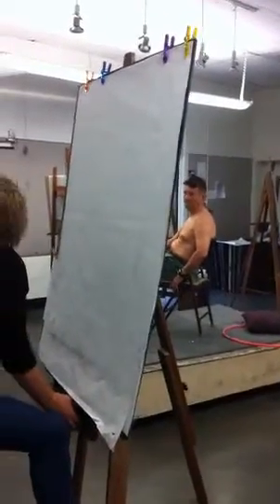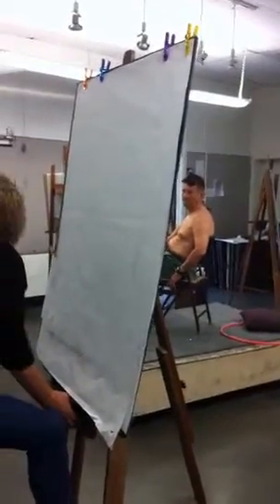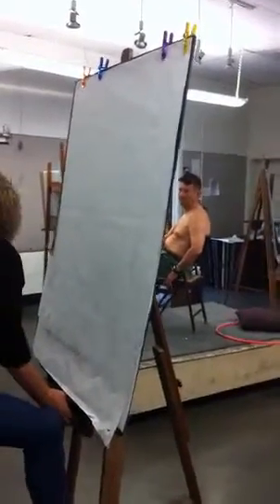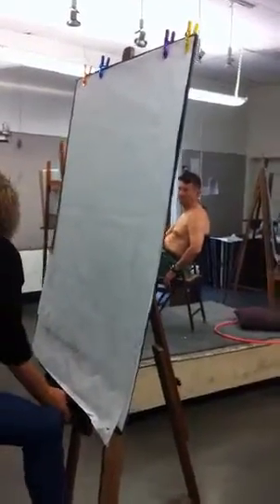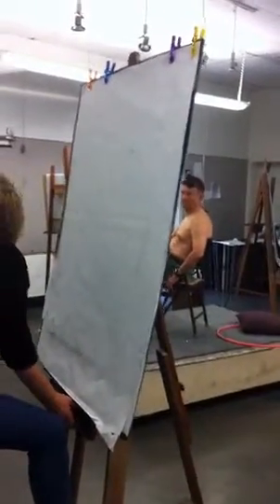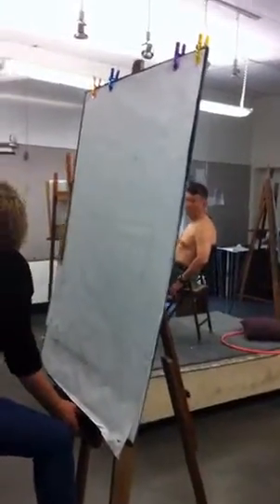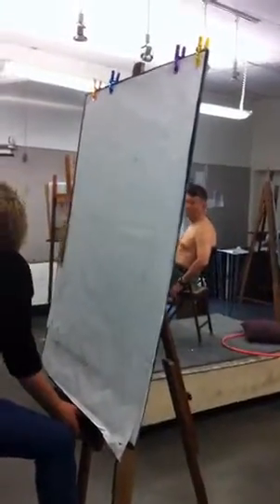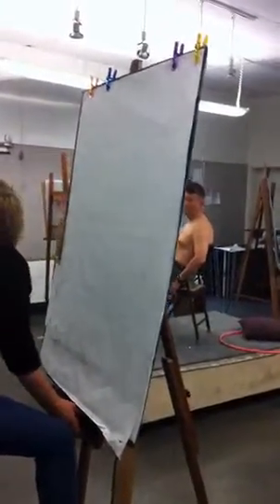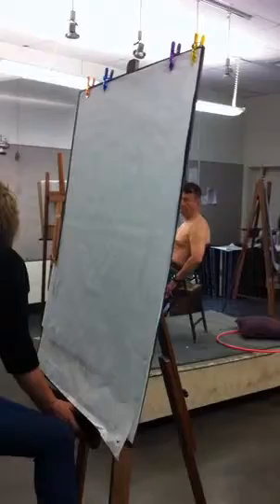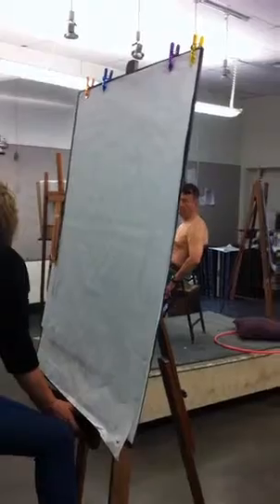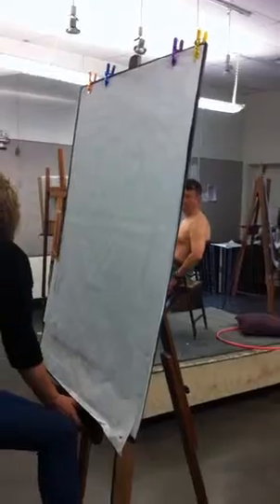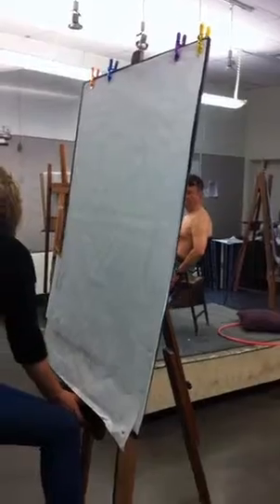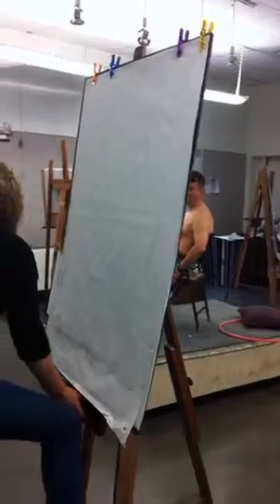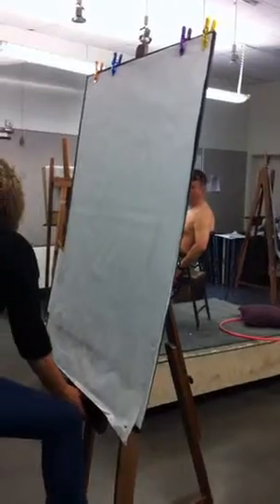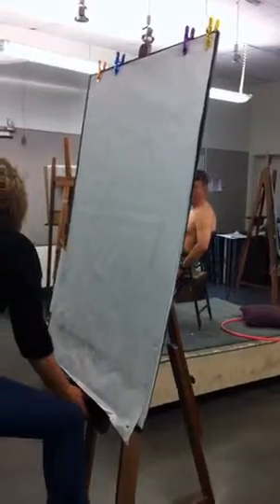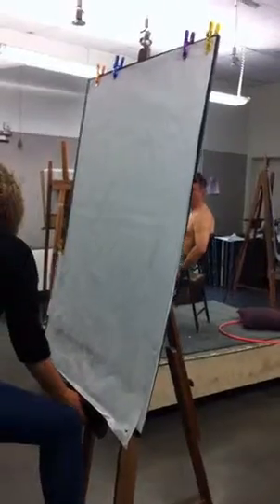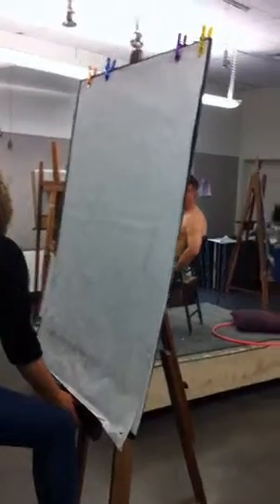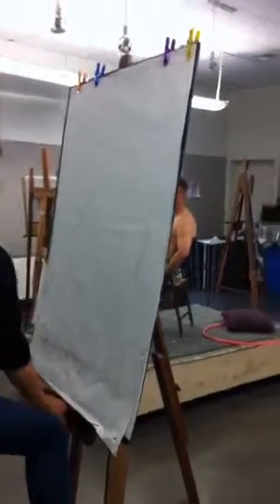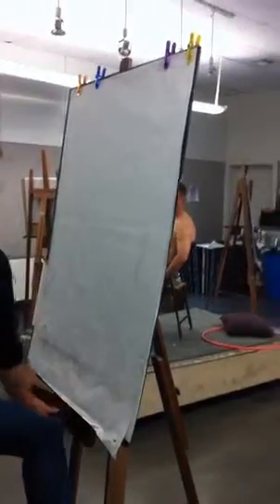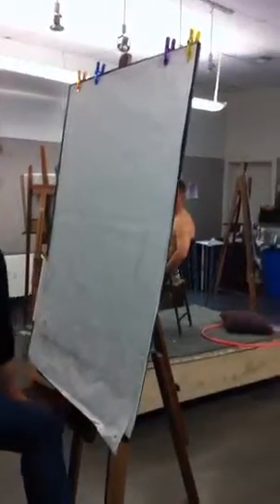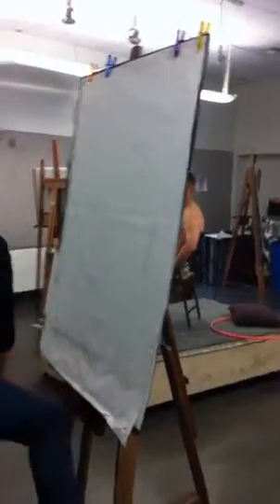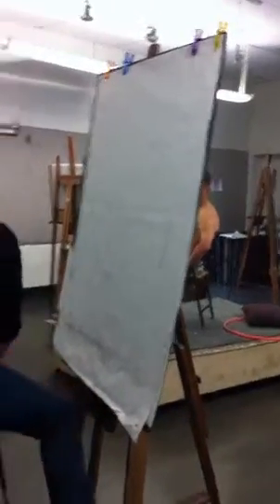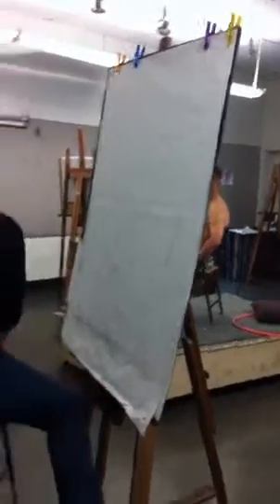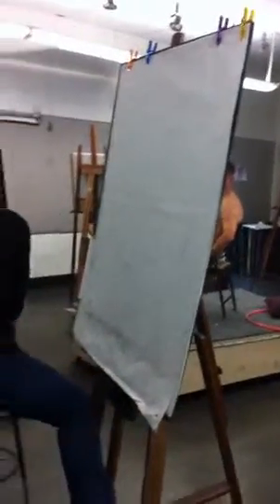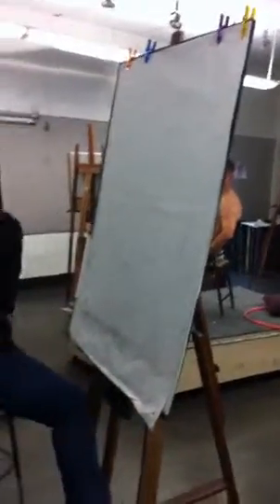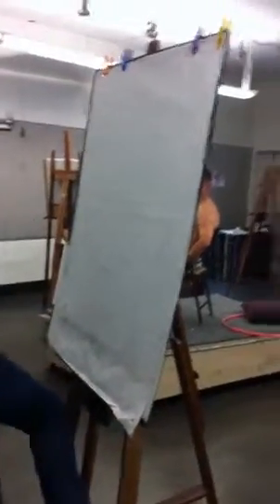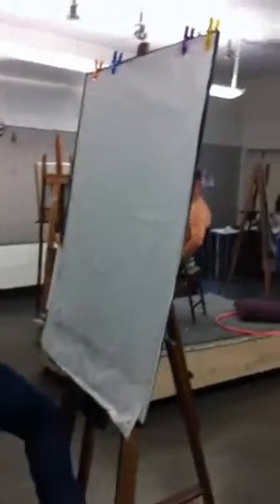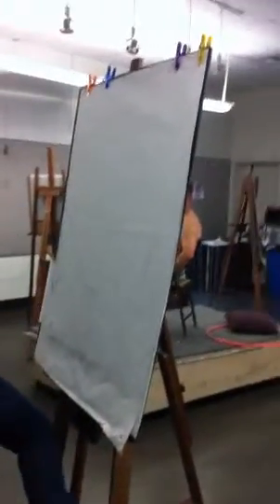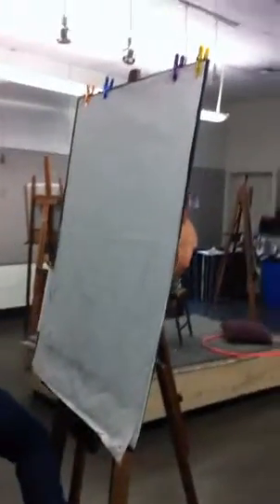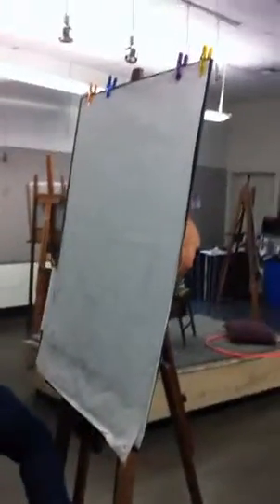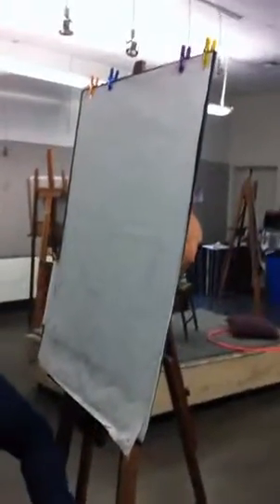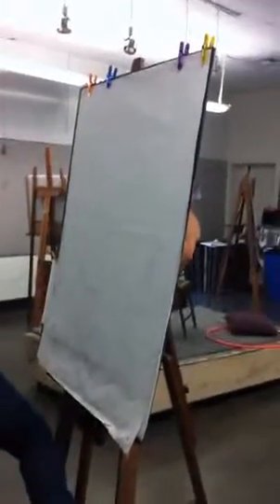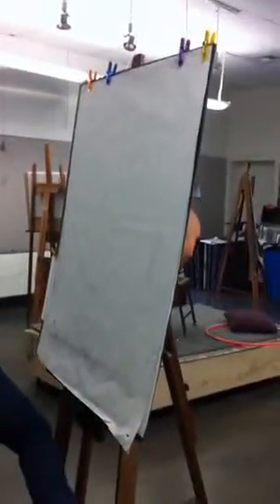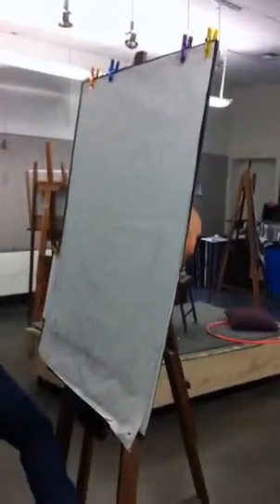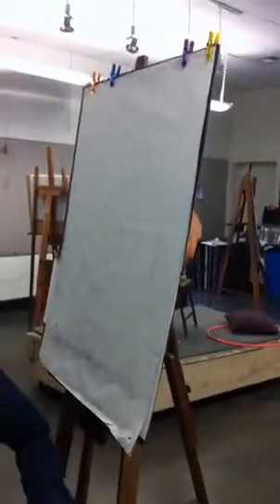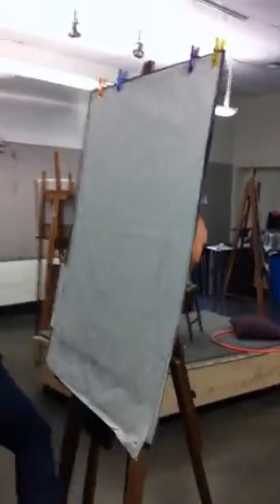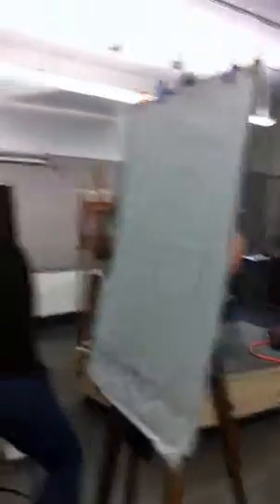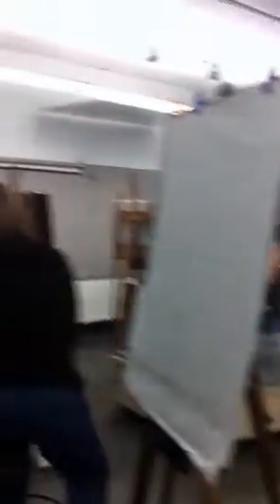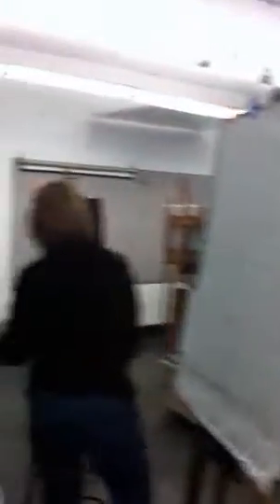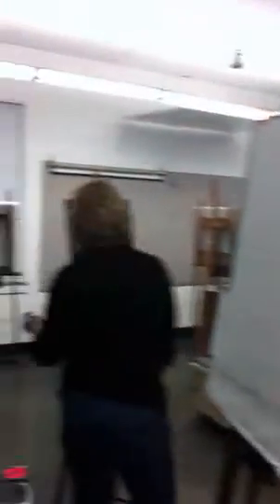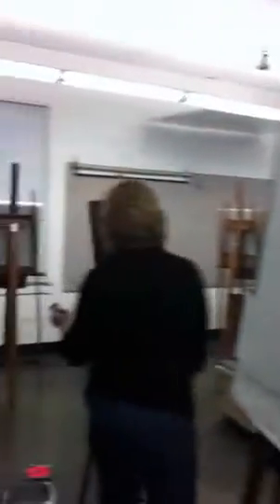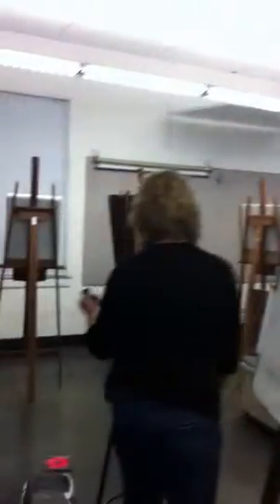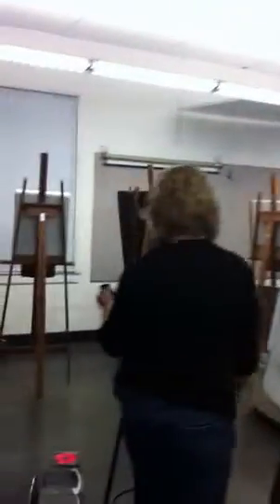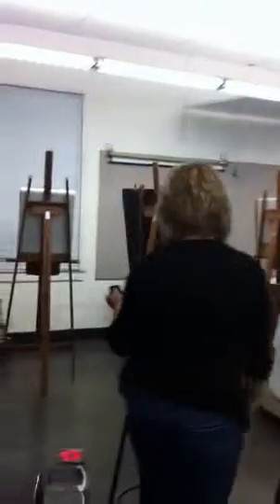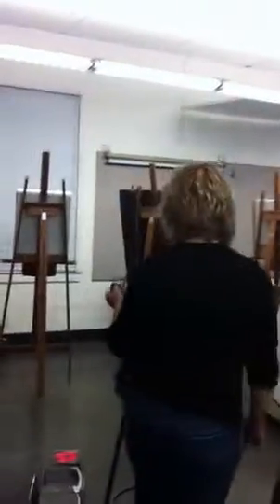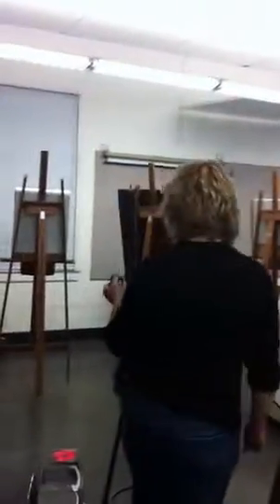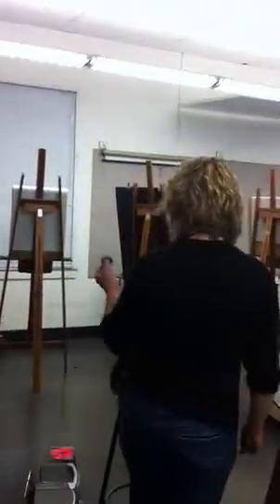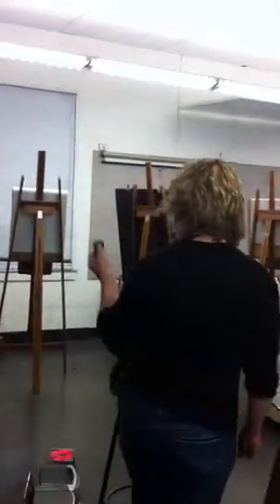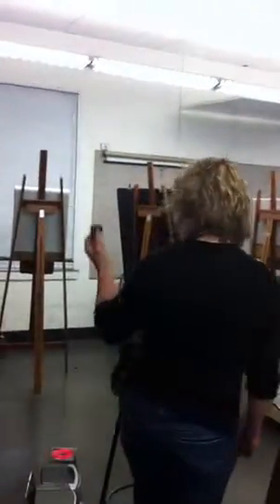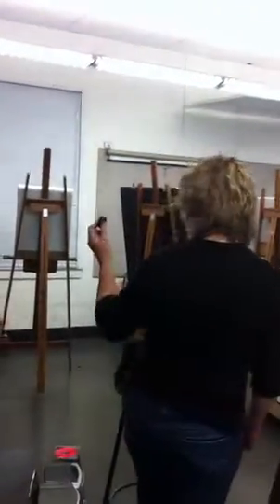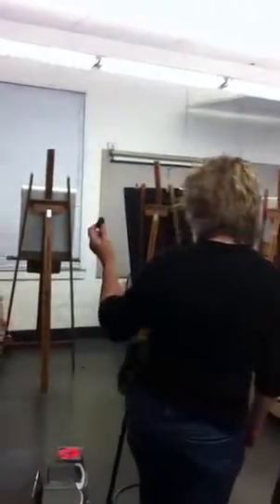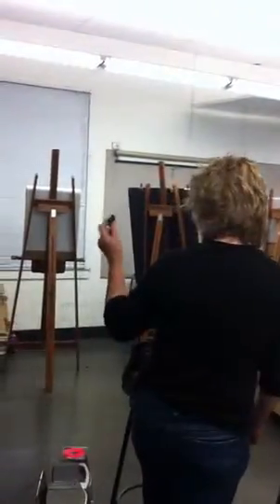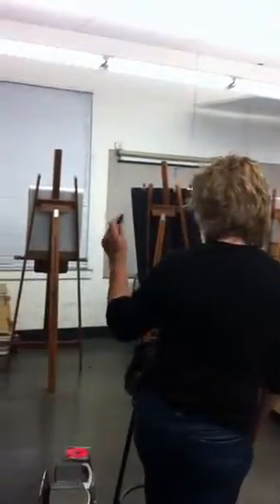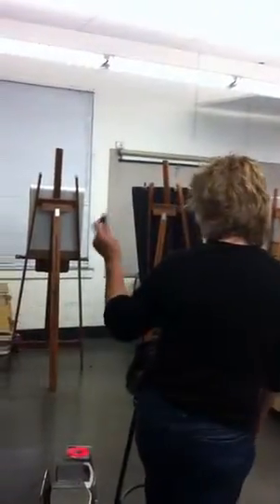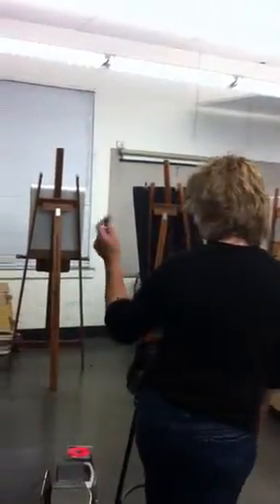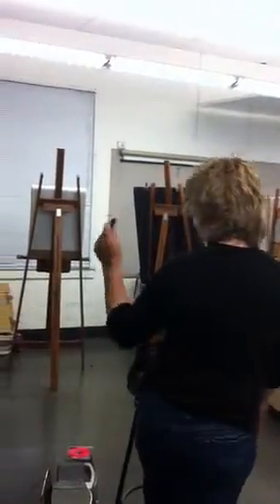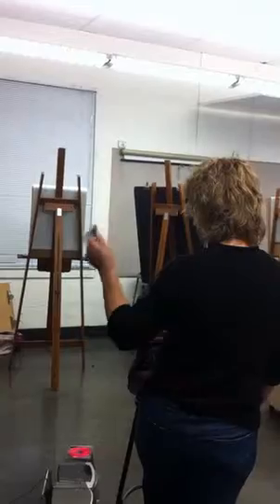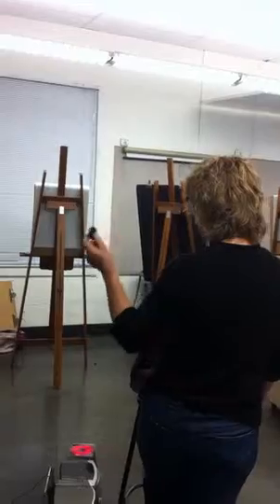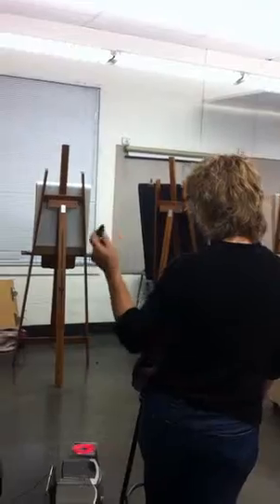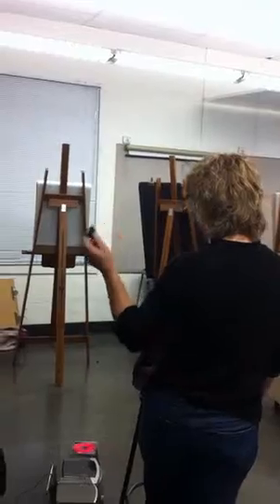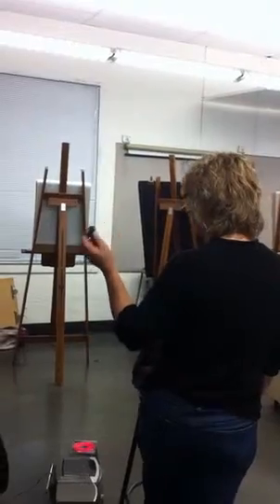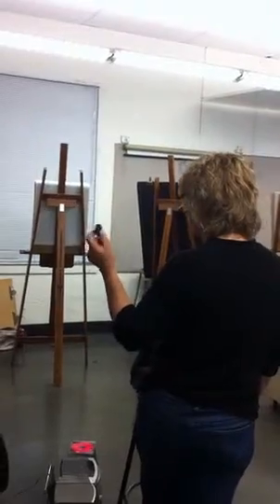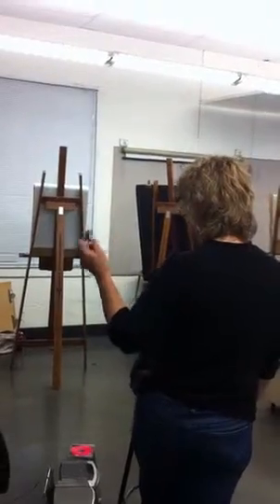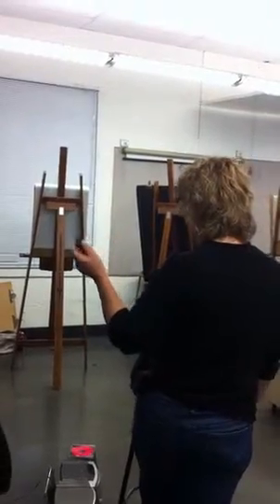So here's the eraser that I talked to you about, the MAPED triangular eraser — it's white at the store.